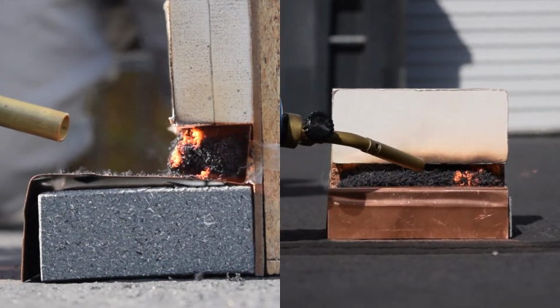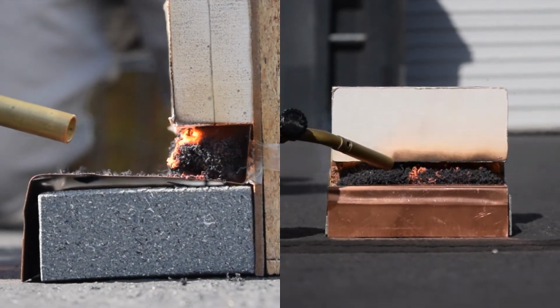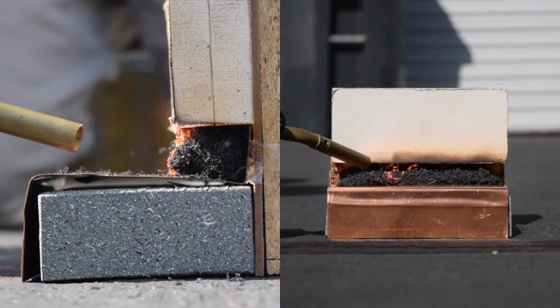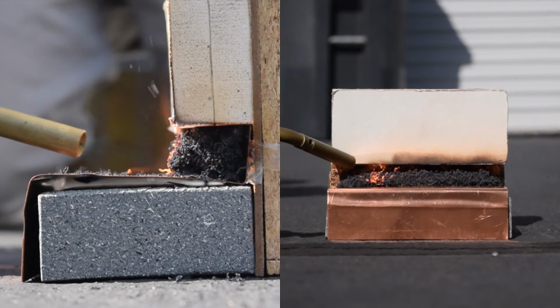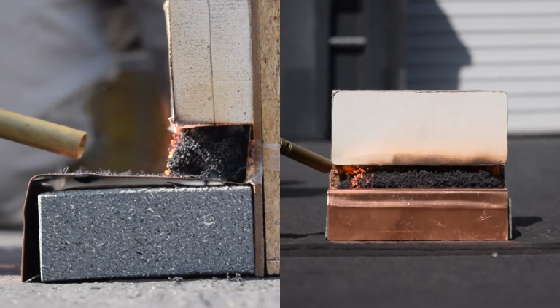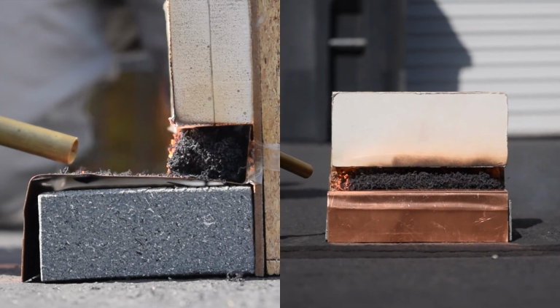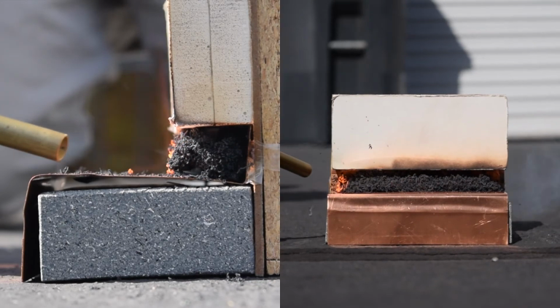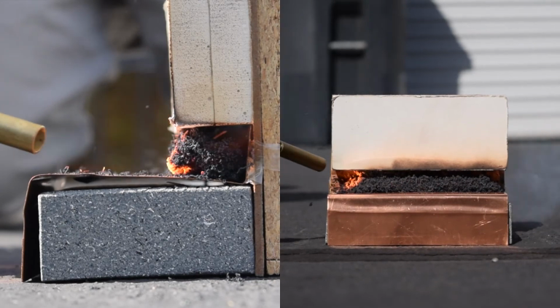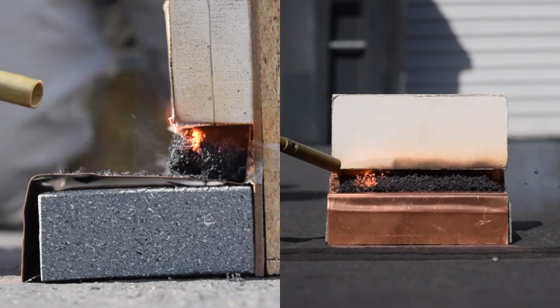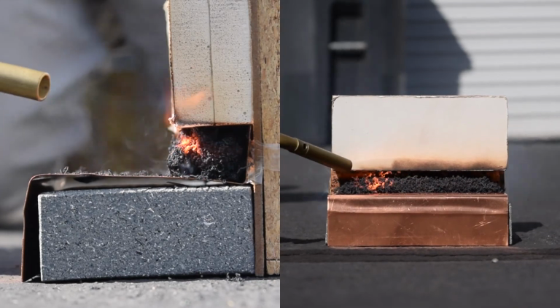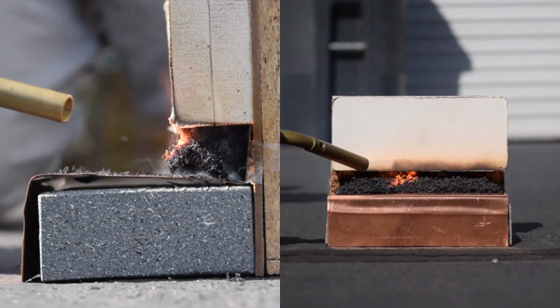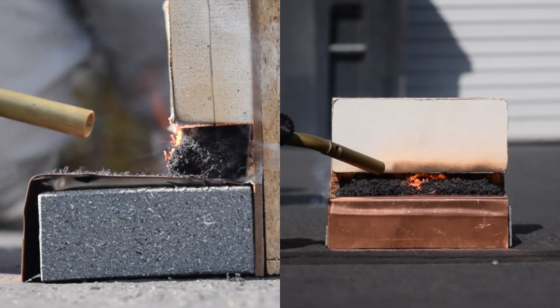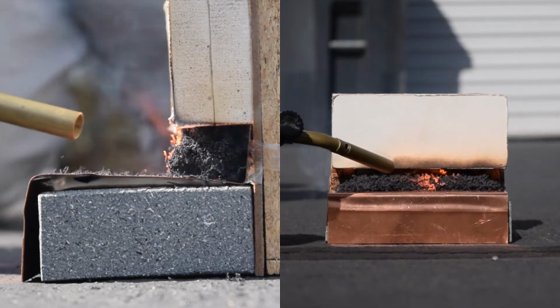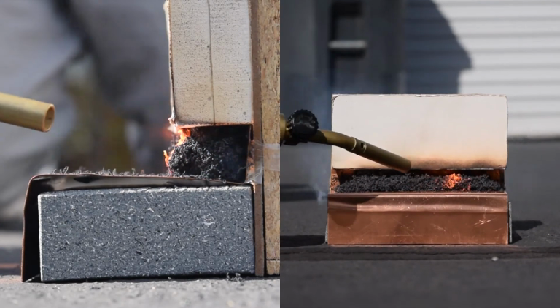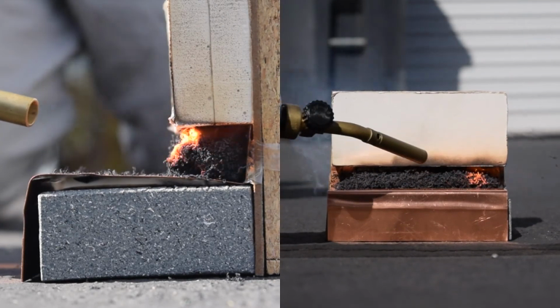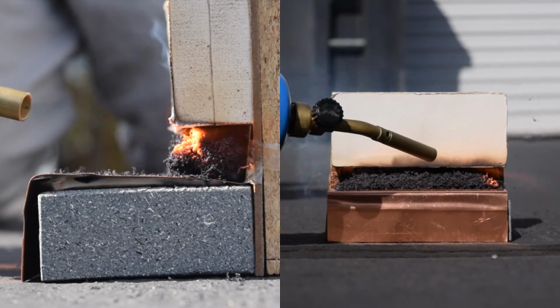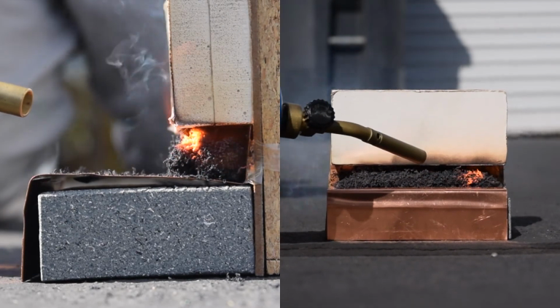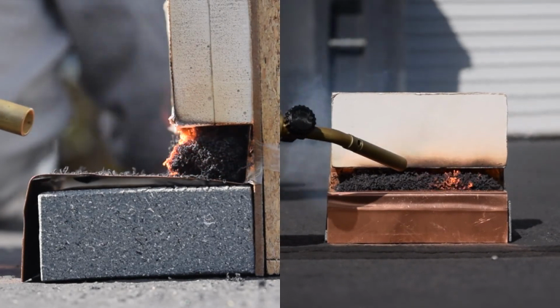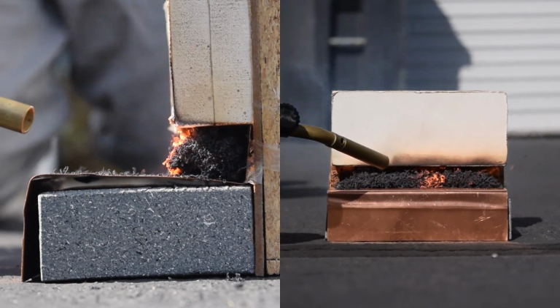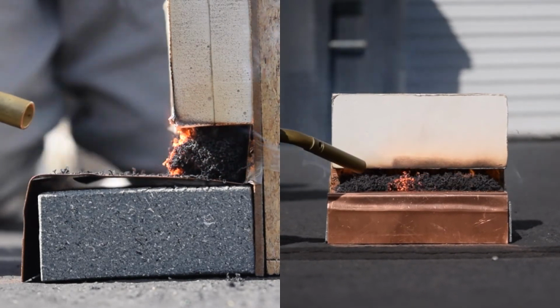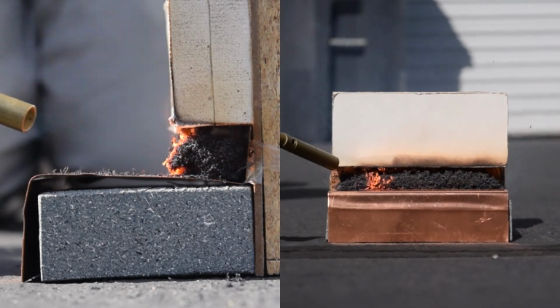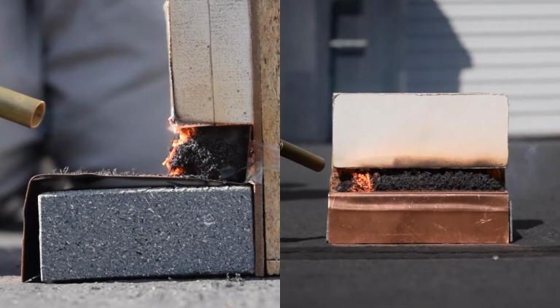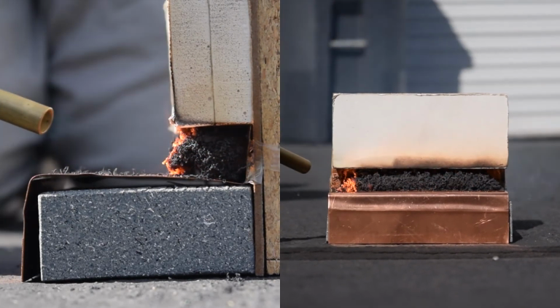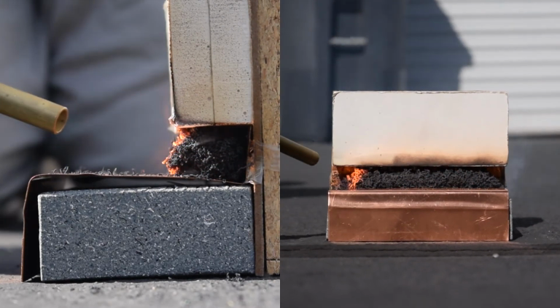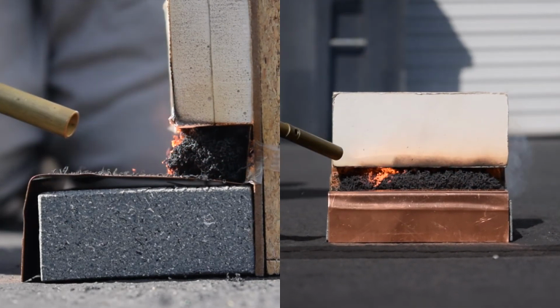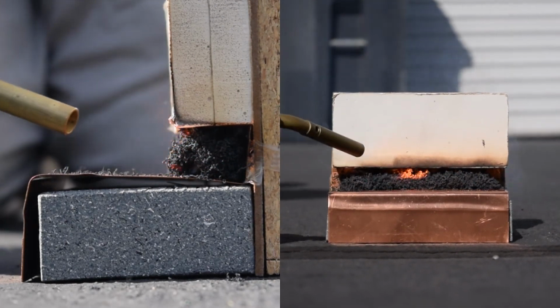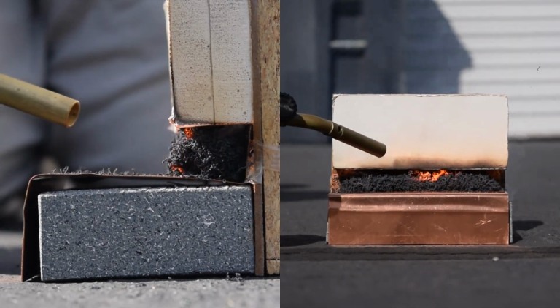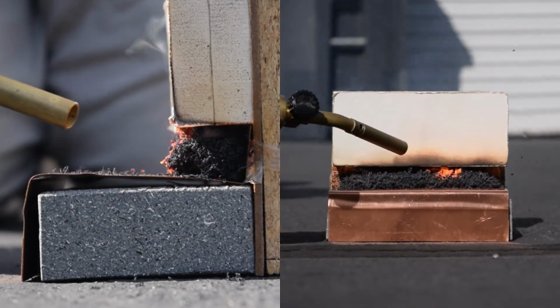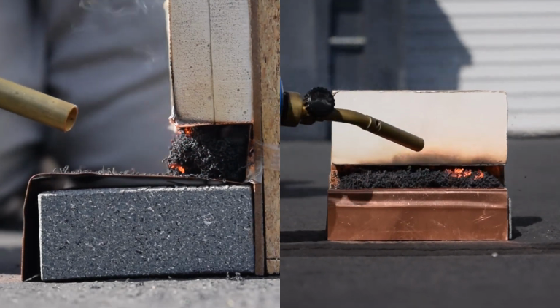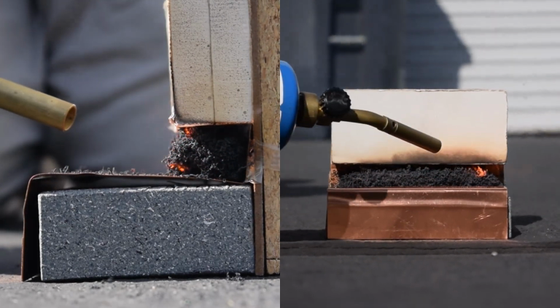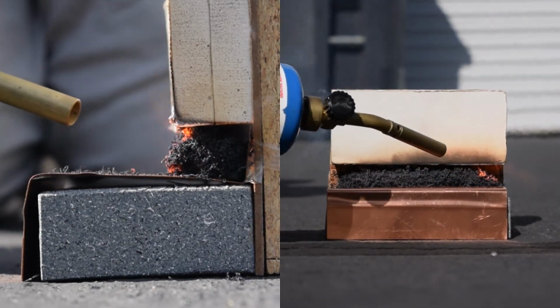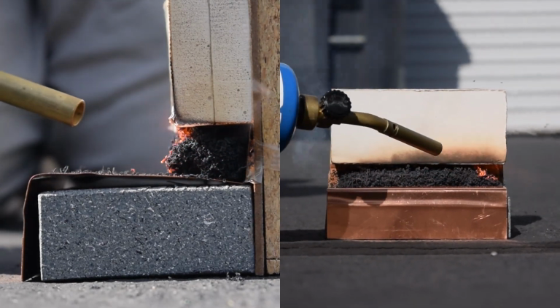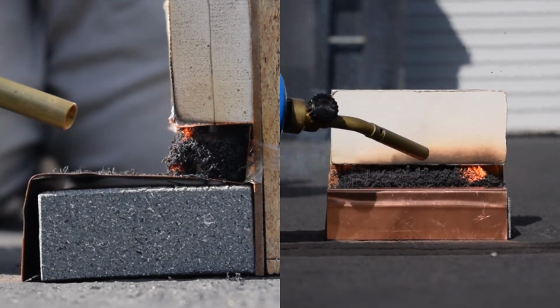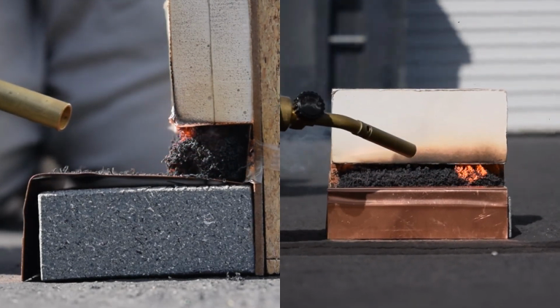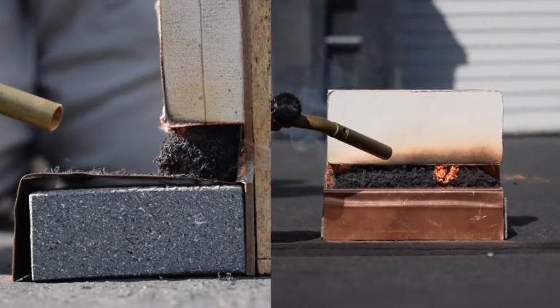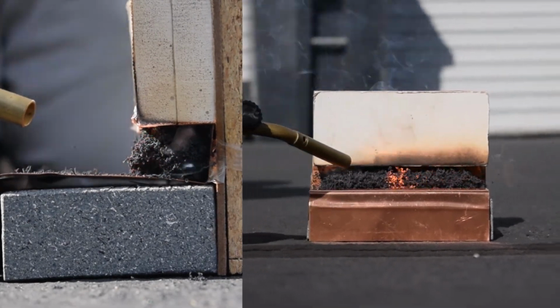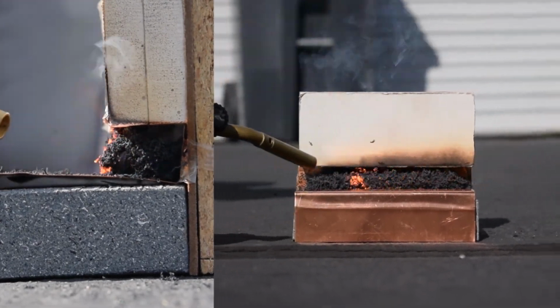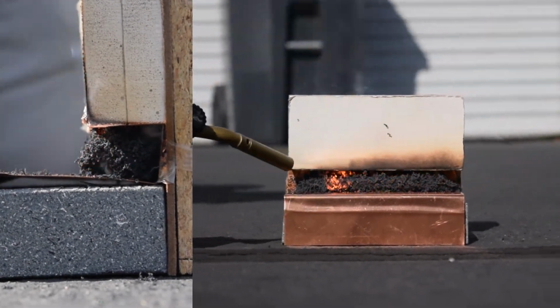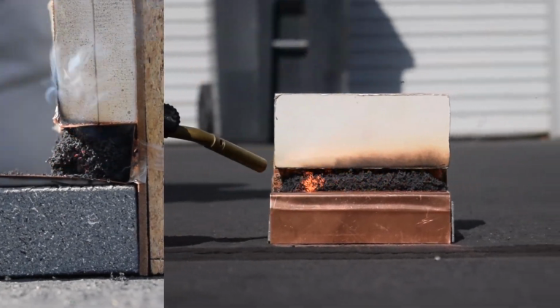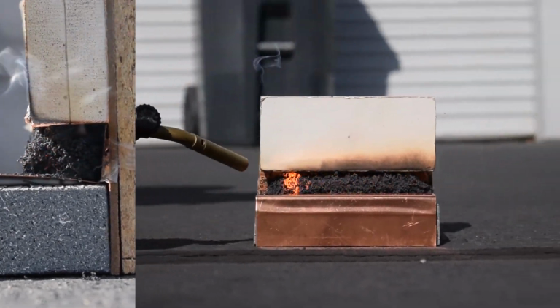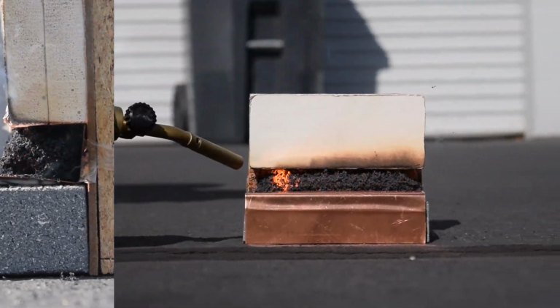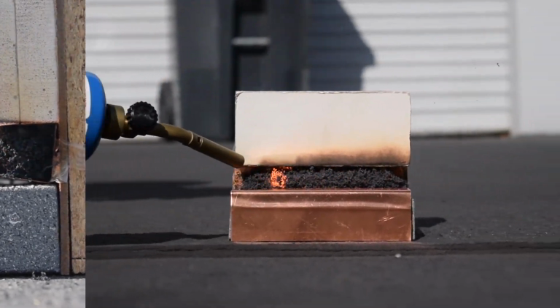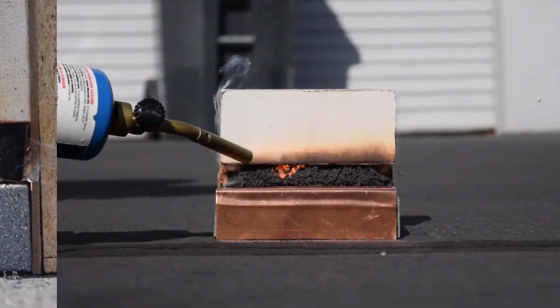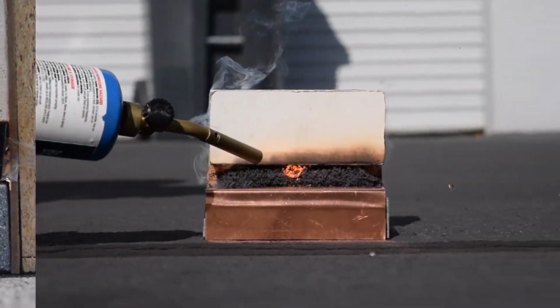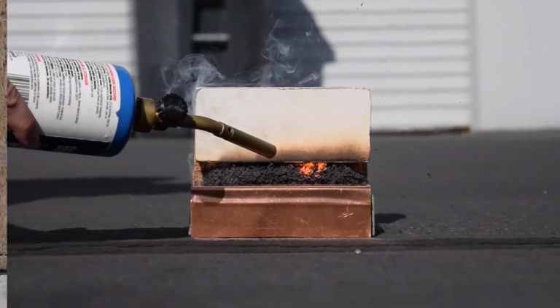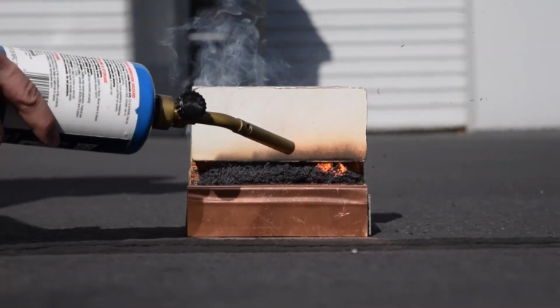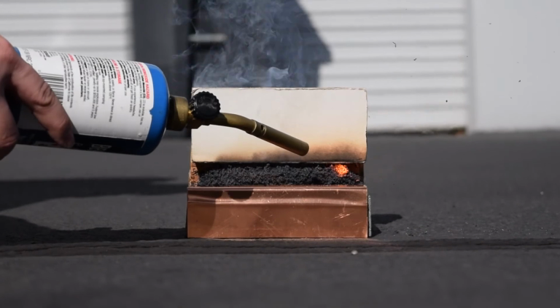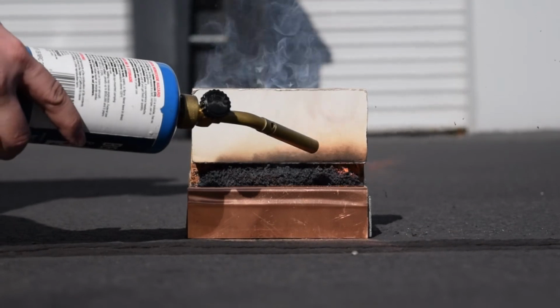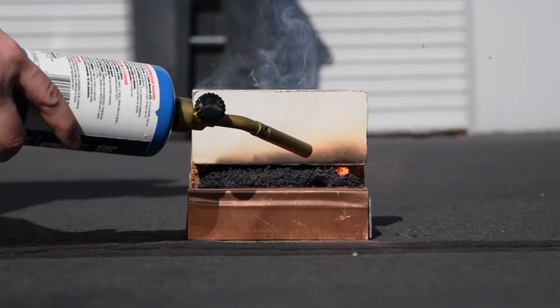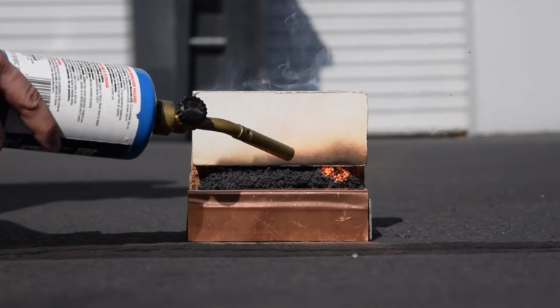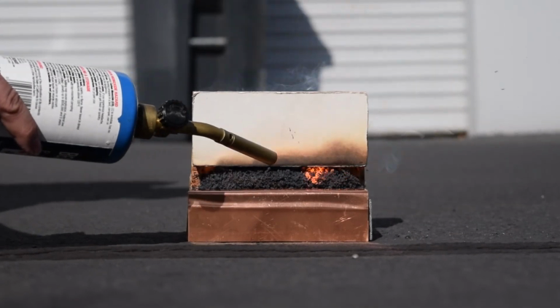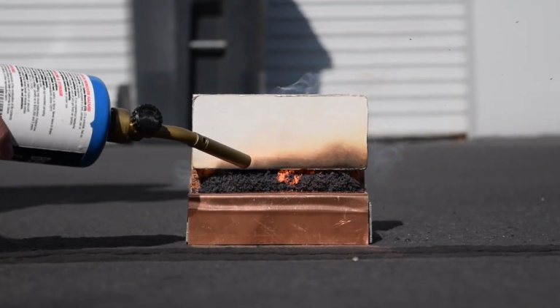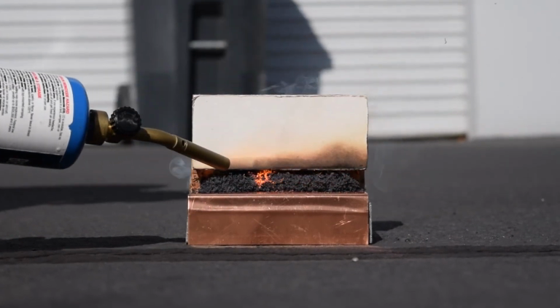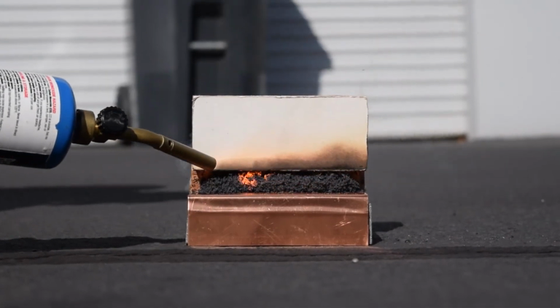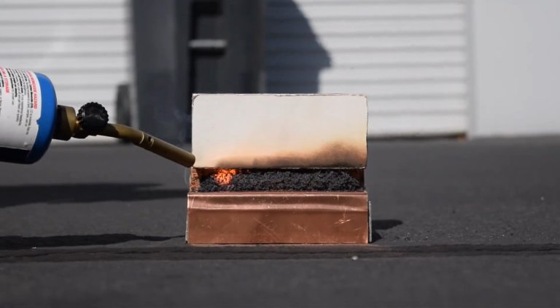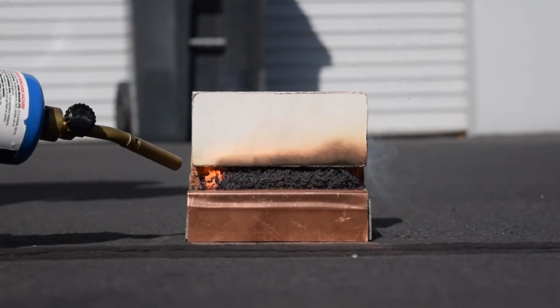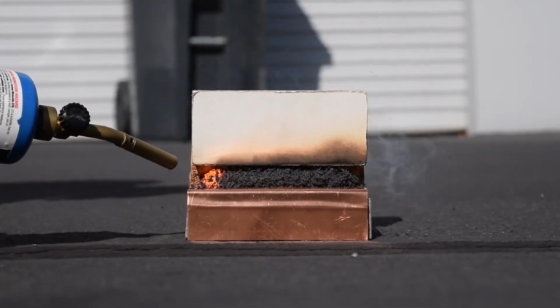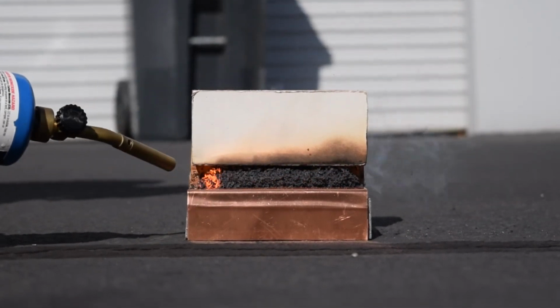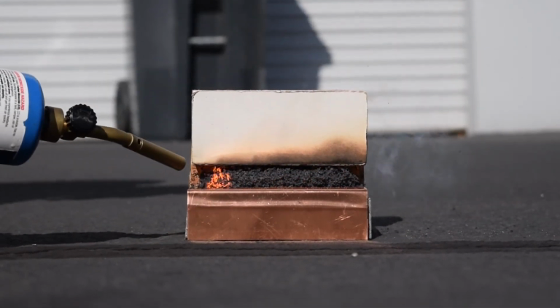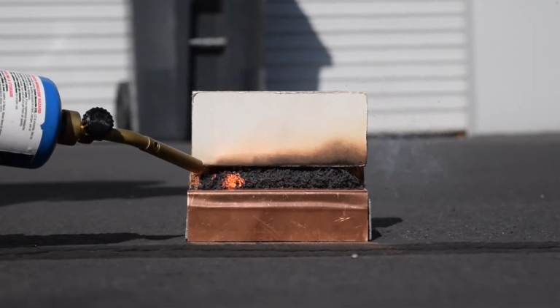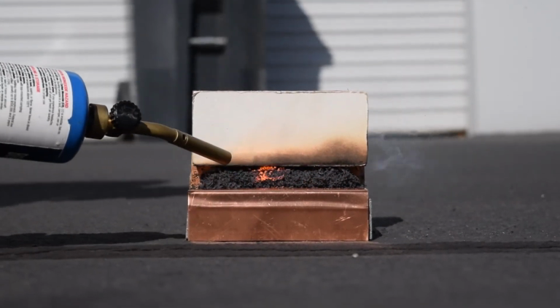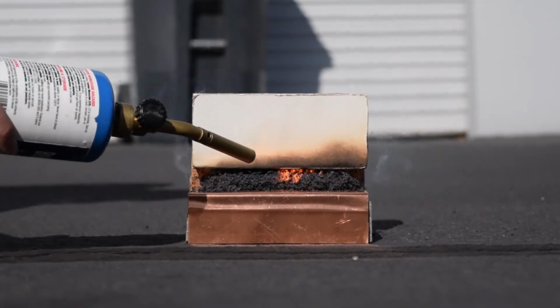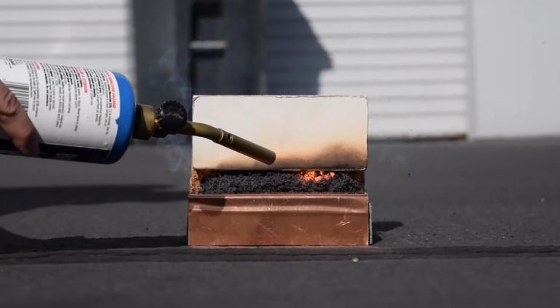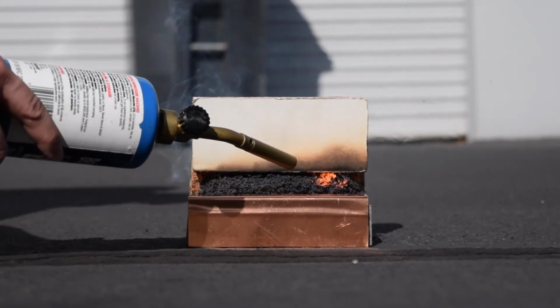Once expanded, the material has an L rating for smoke of less than 1 cubic foot per minute per linear foot, and an F rating of up to 2 hours.